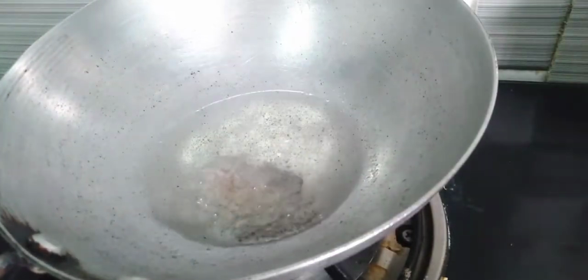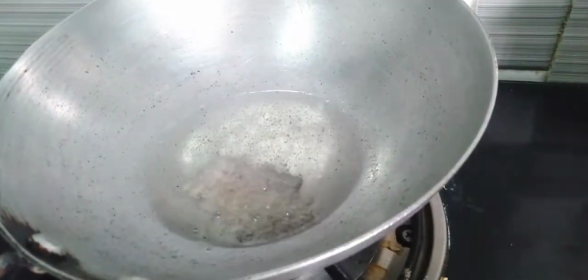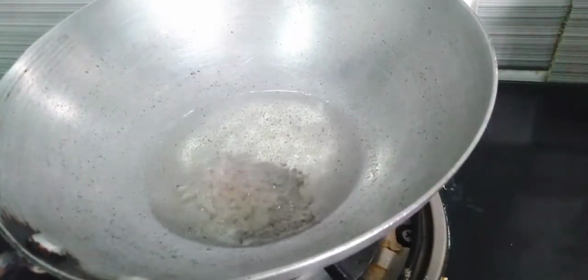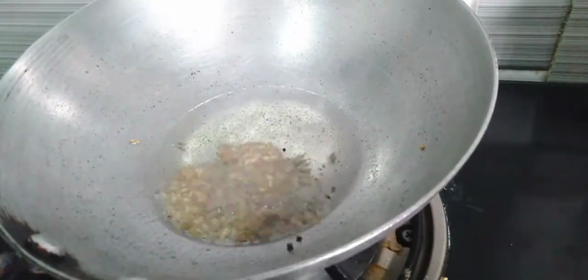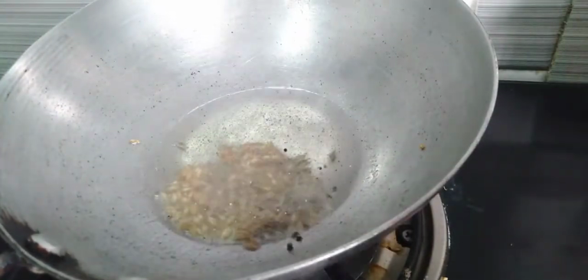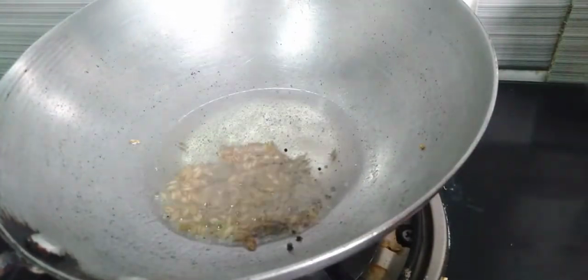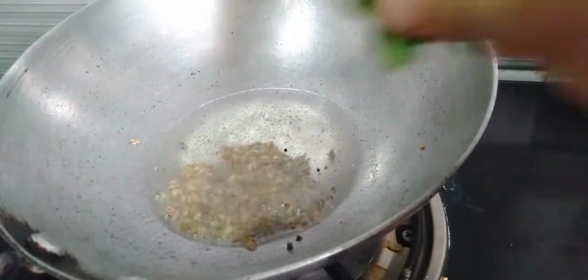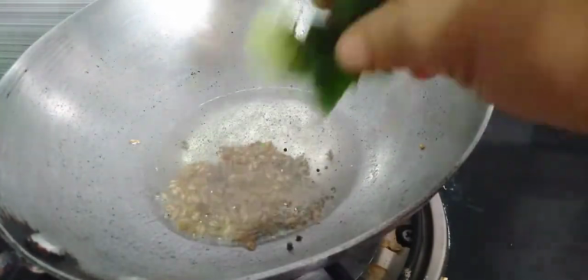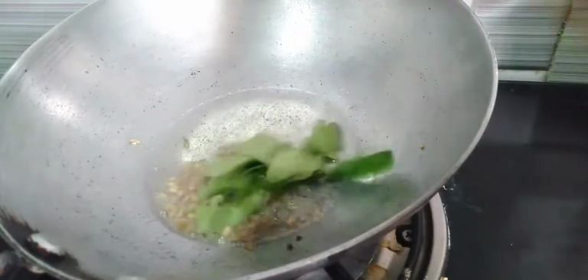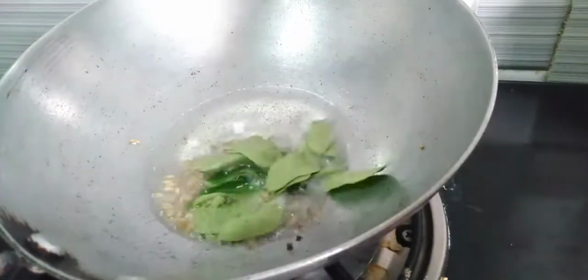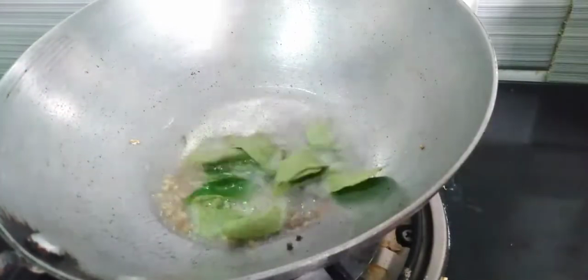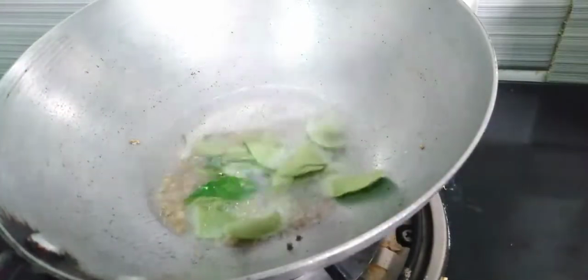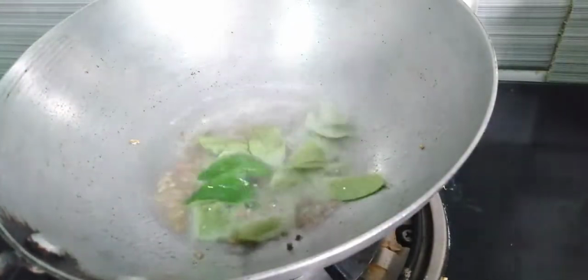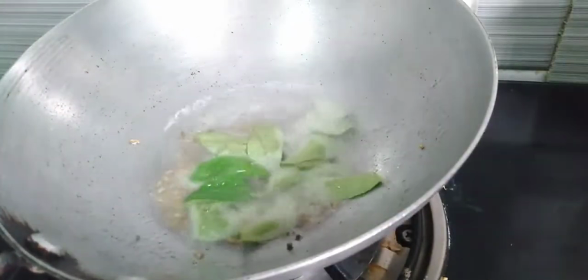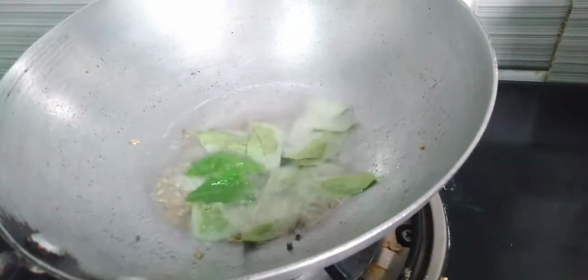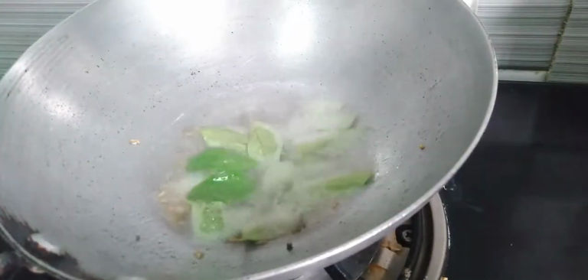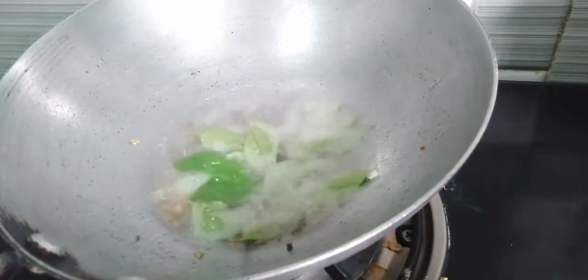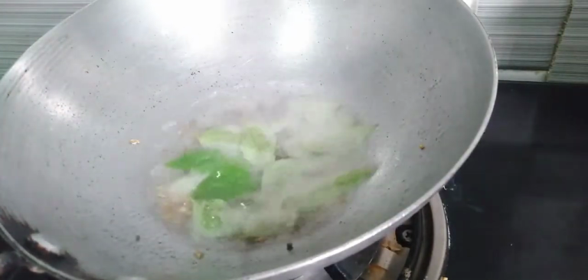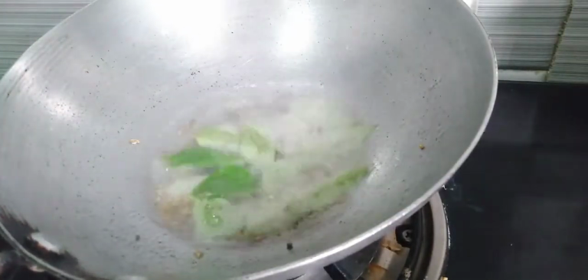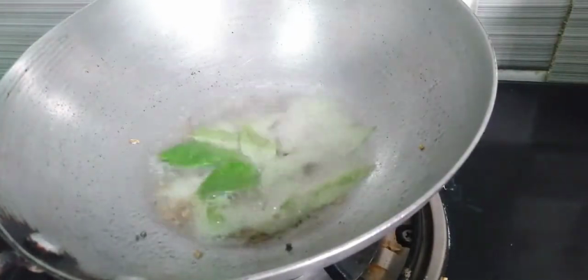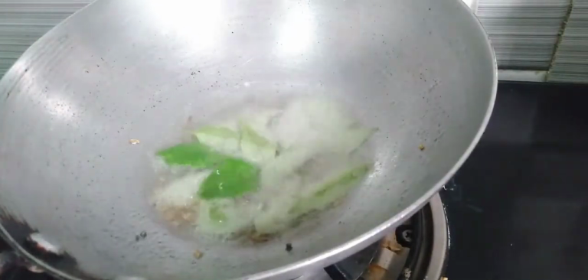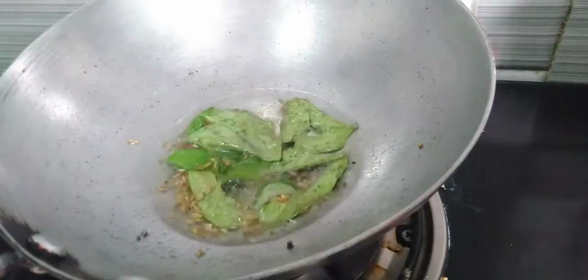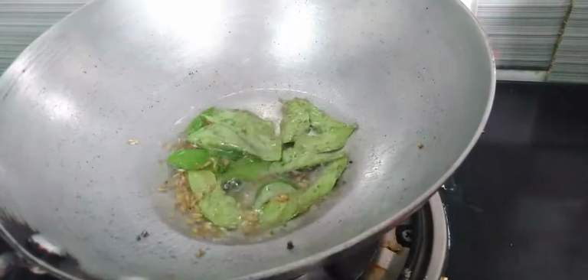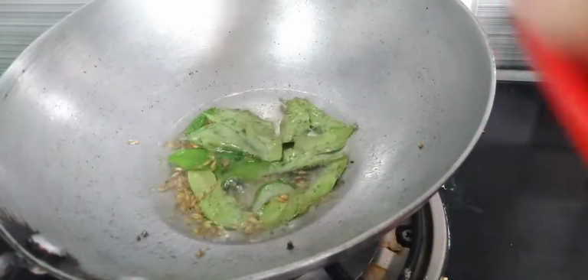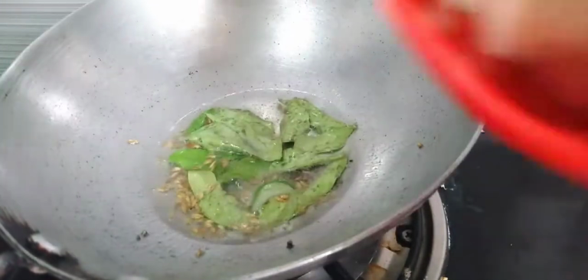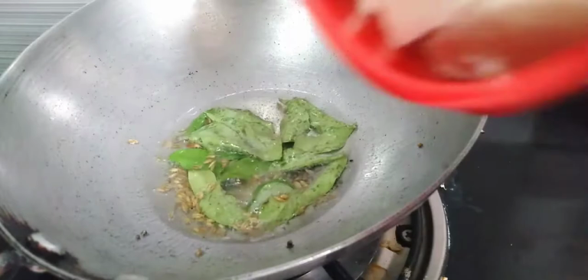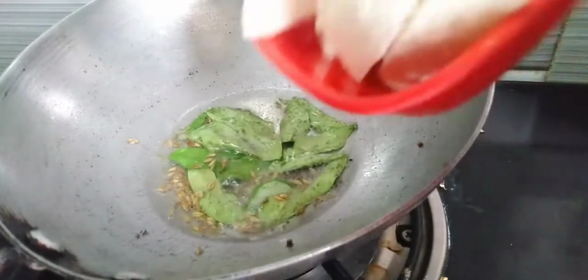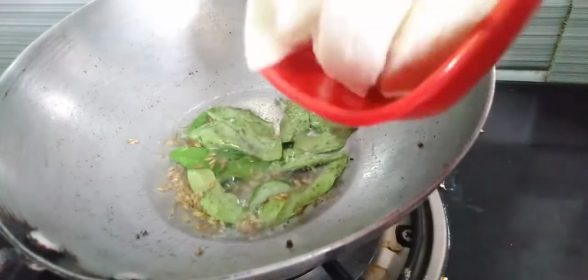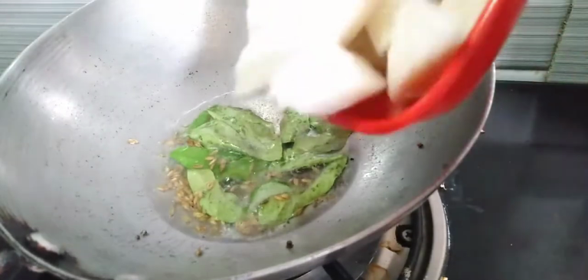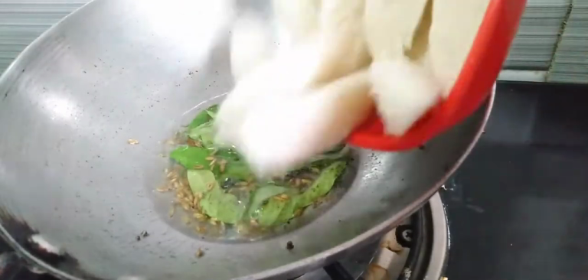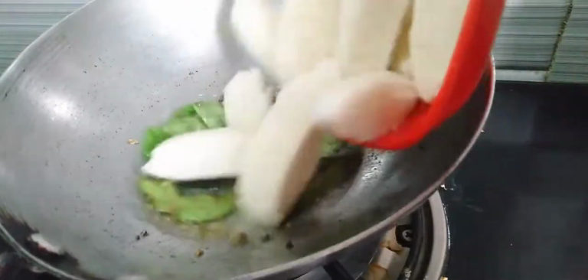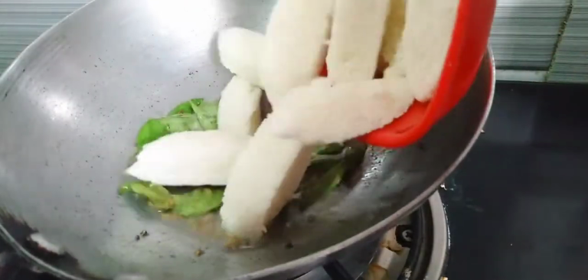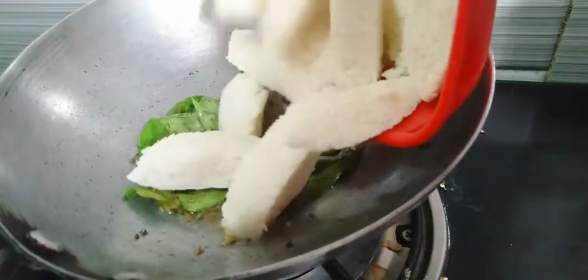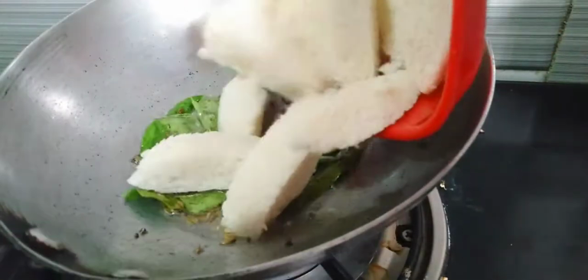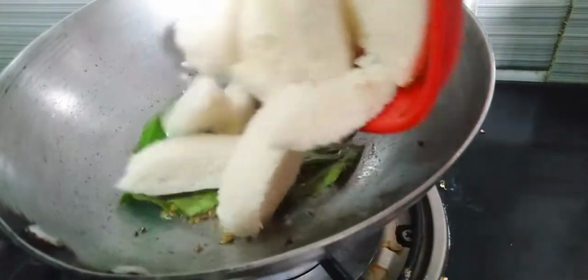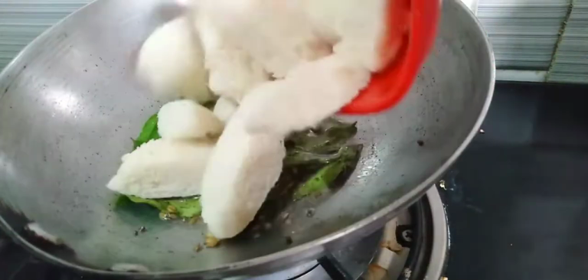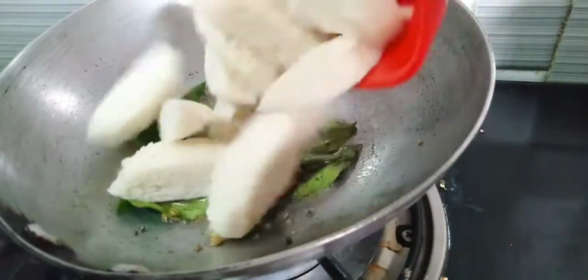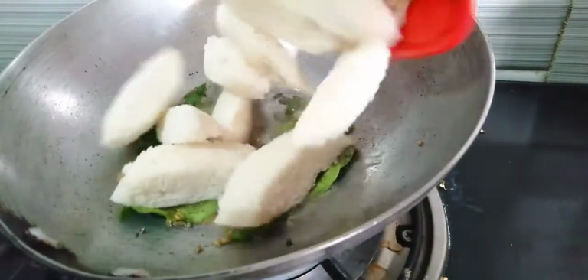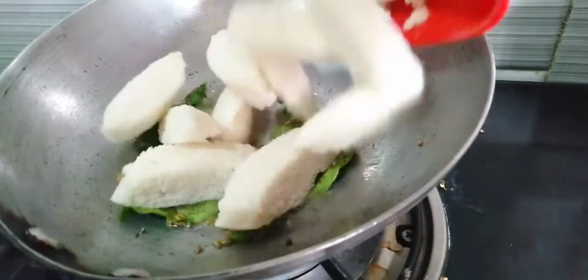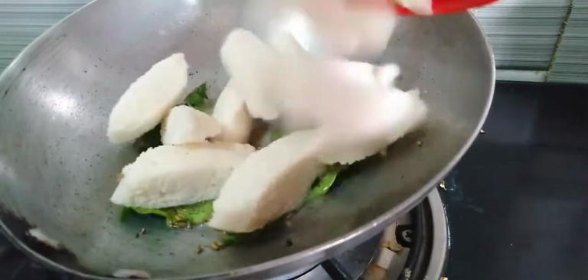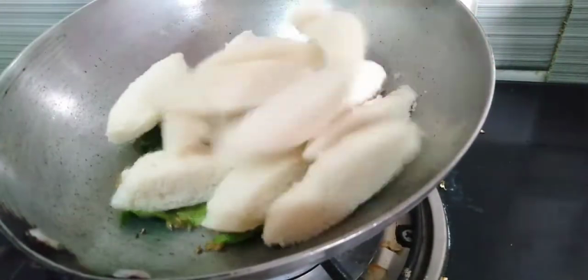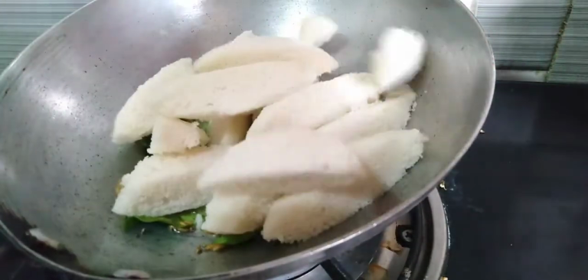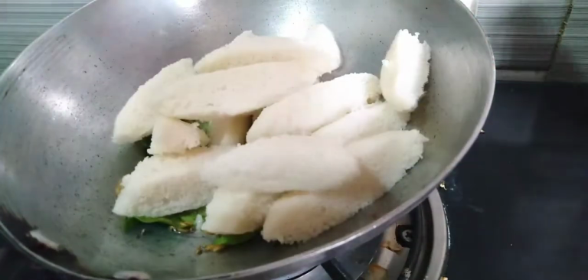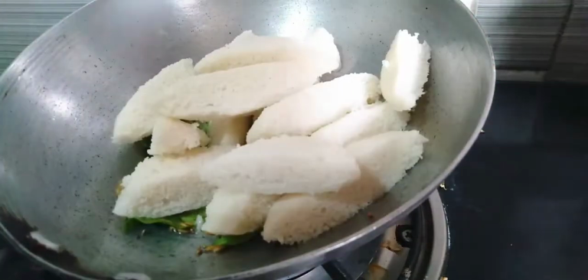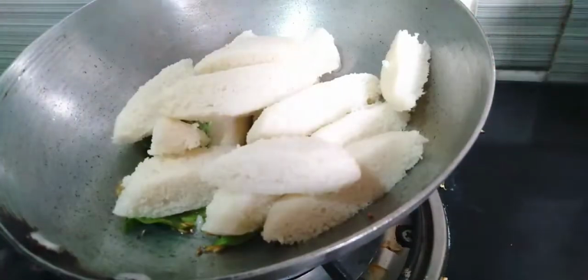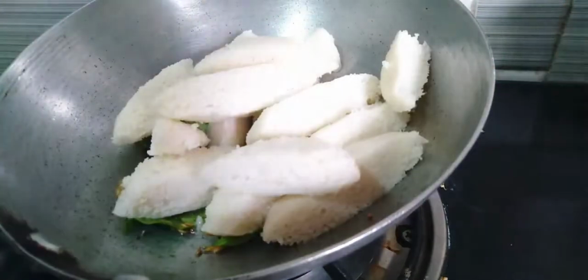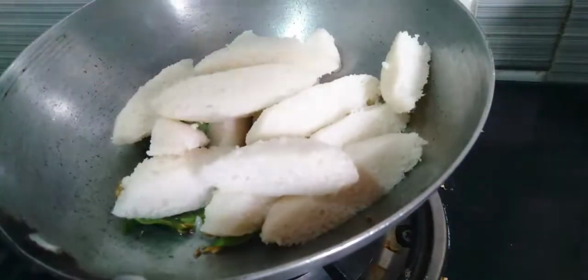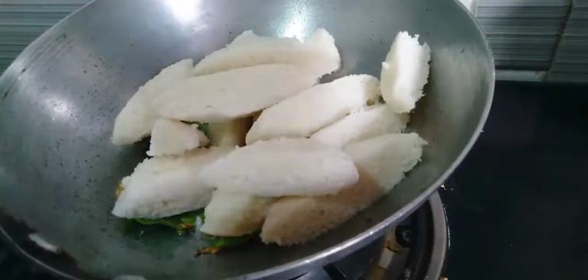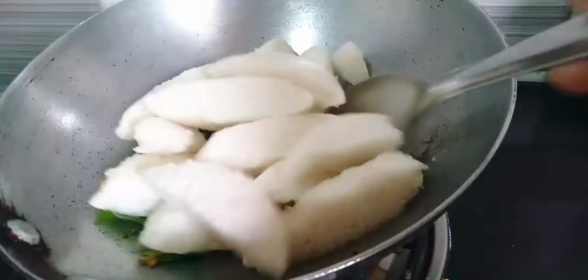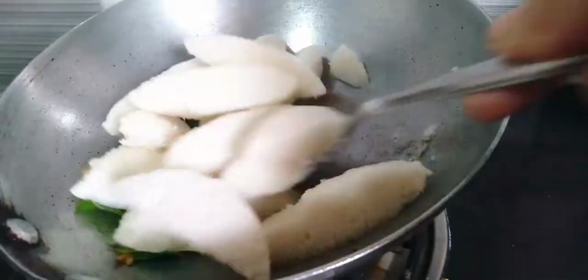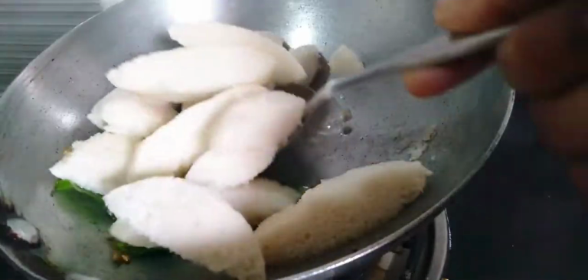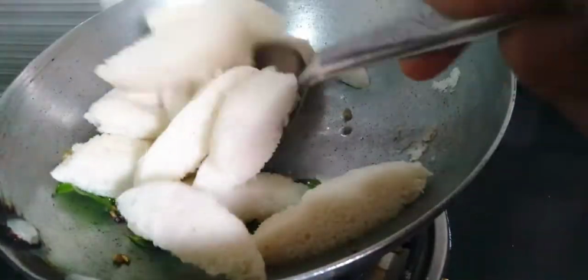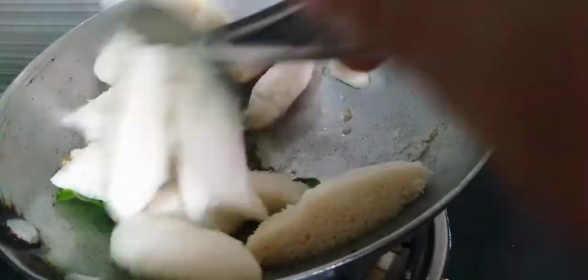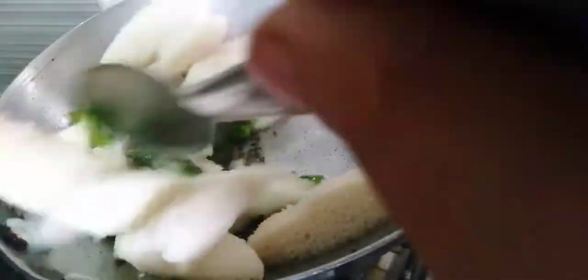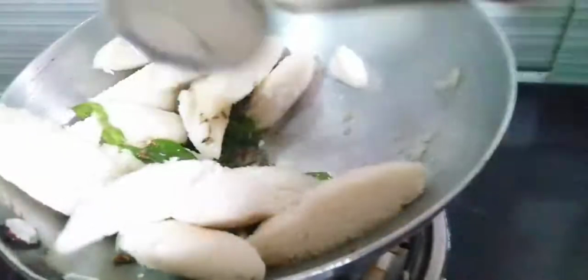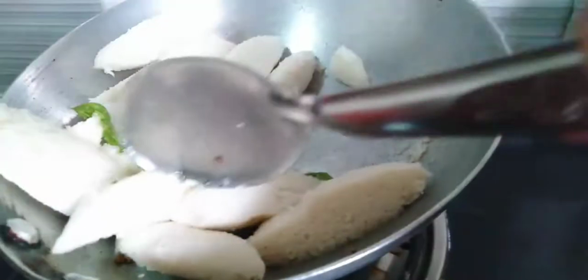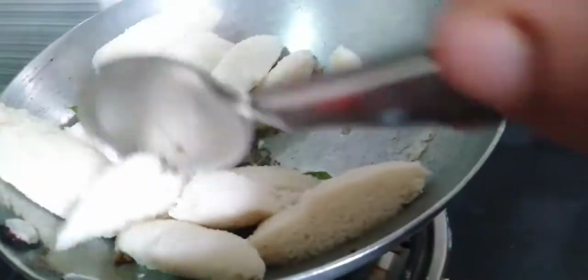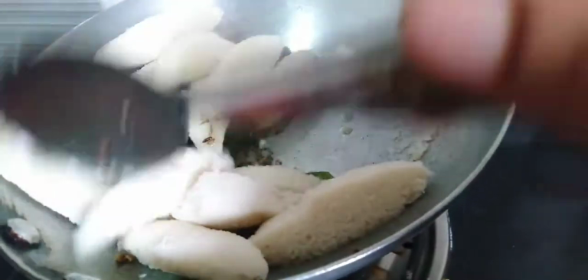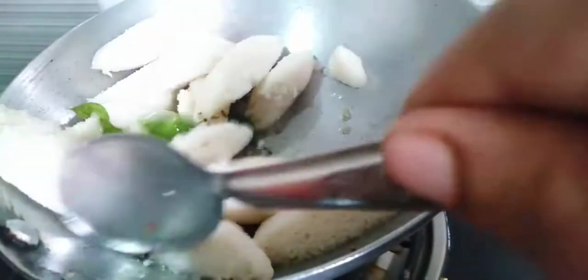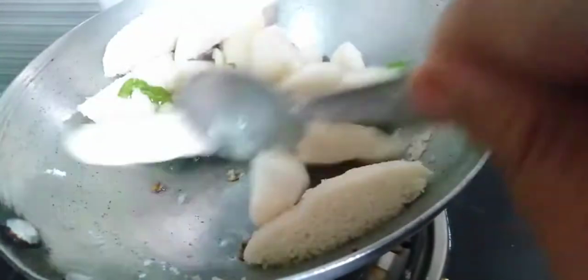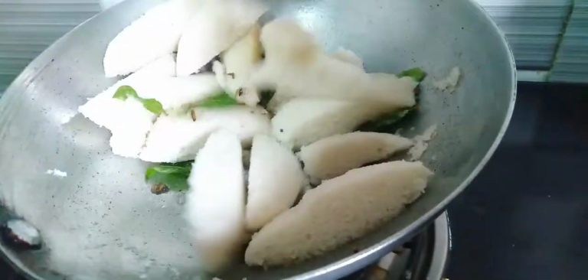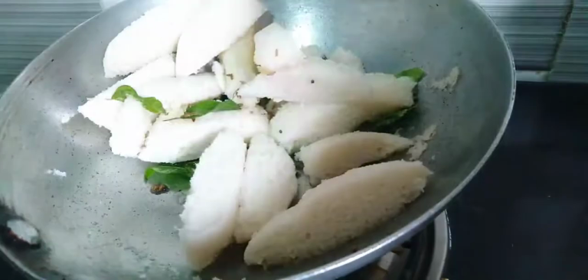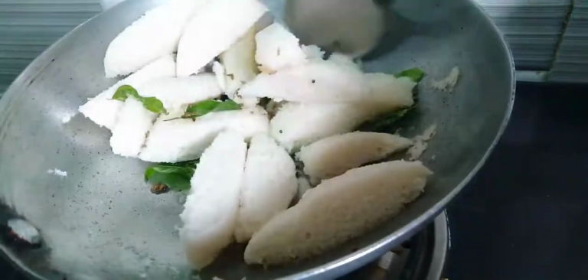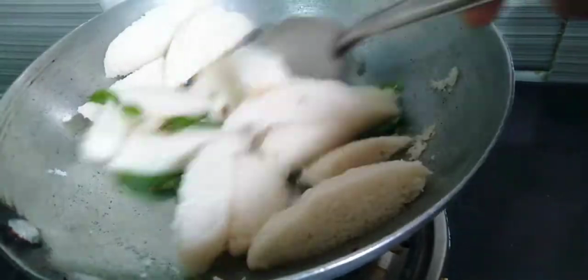Mix it well. Add a couple of color, change it well.